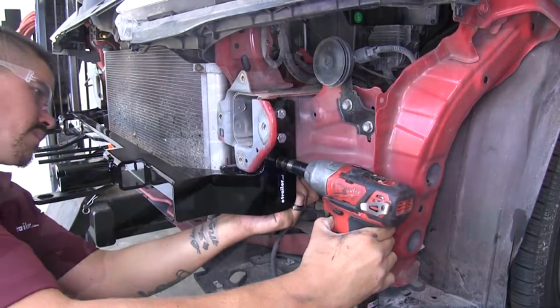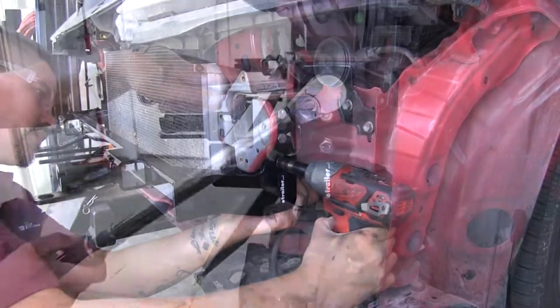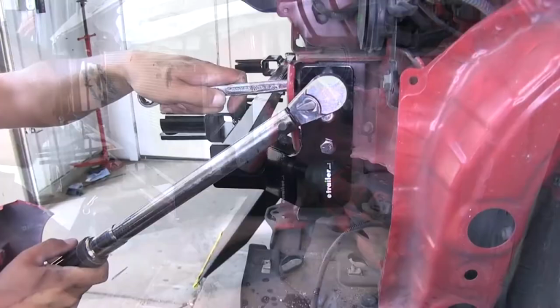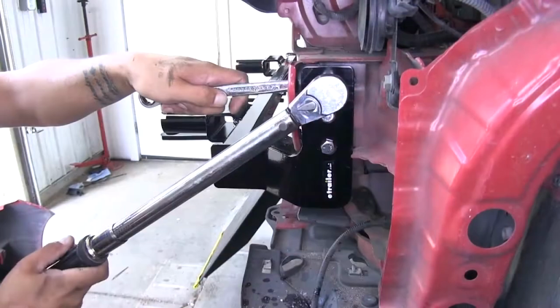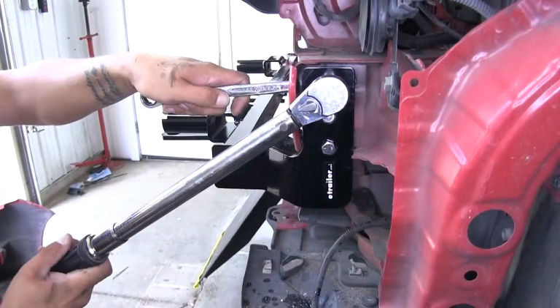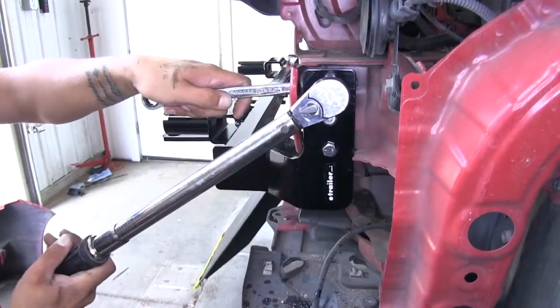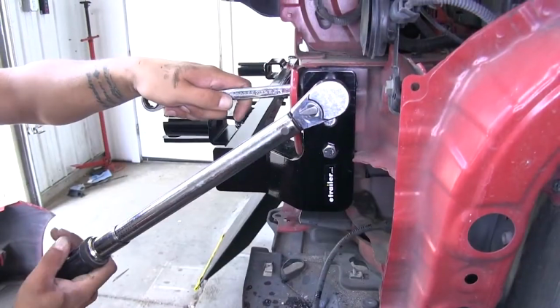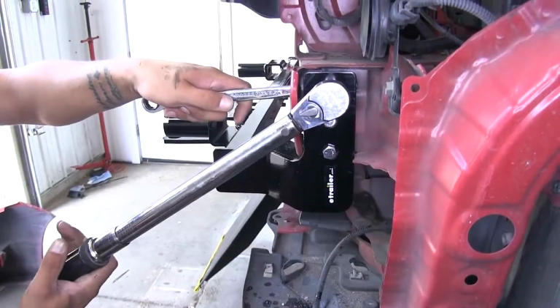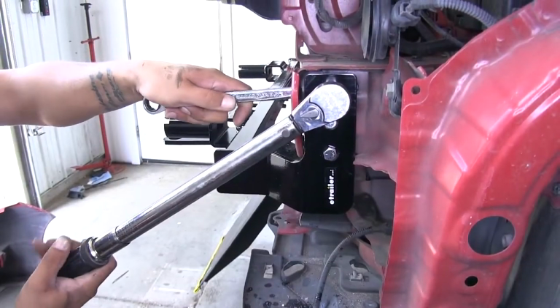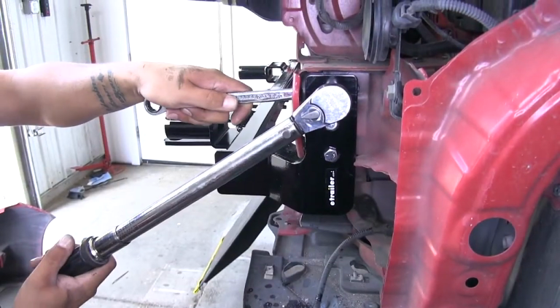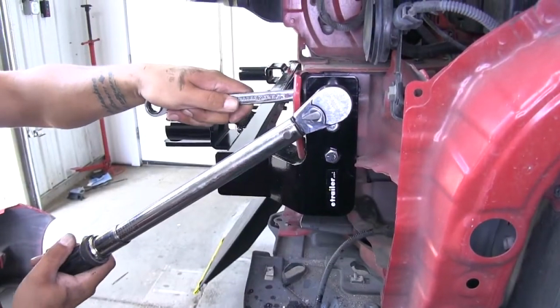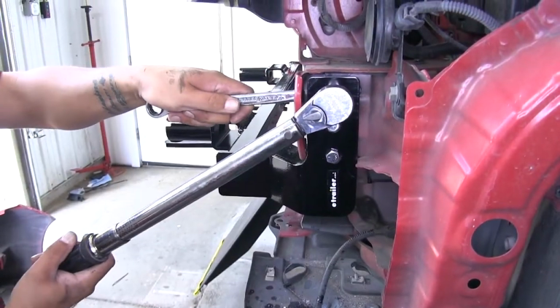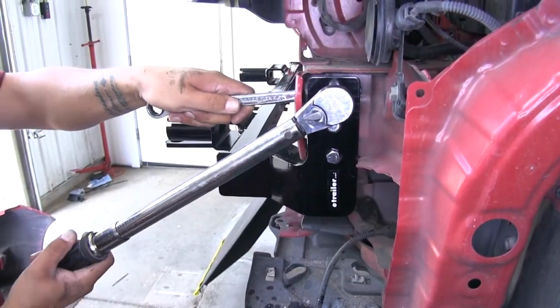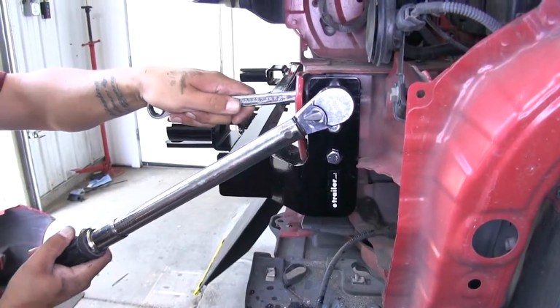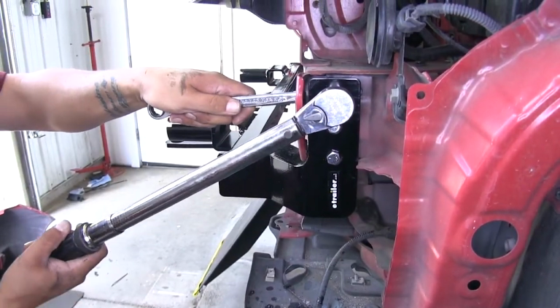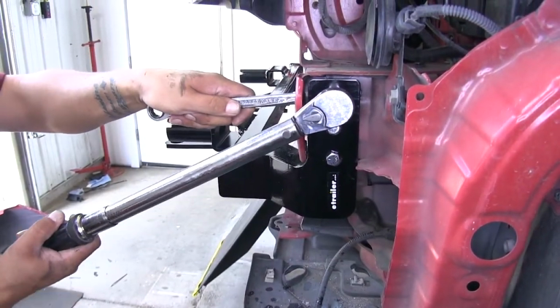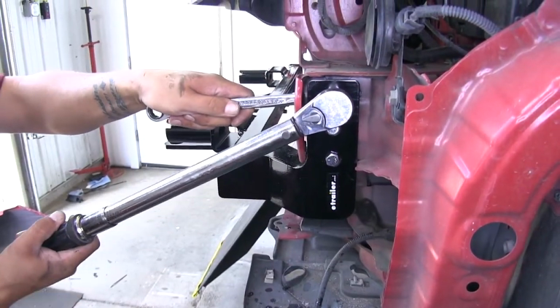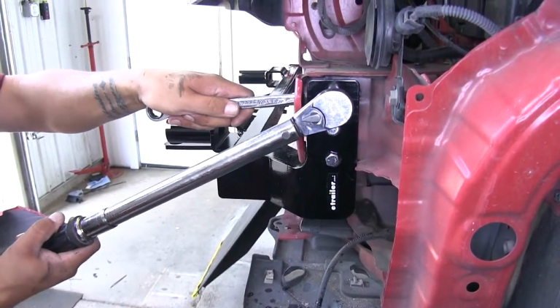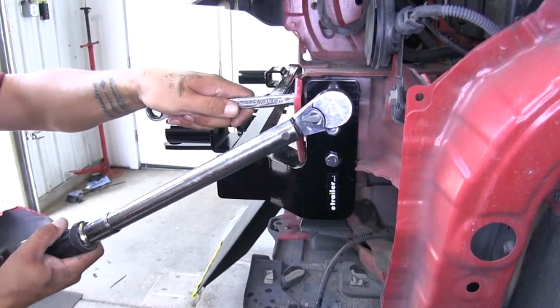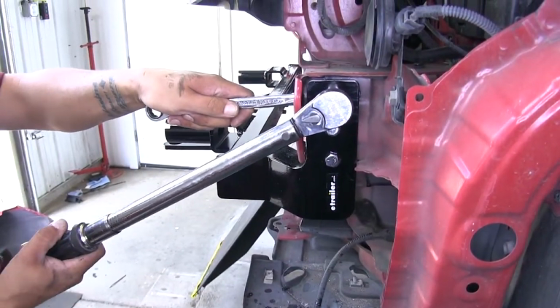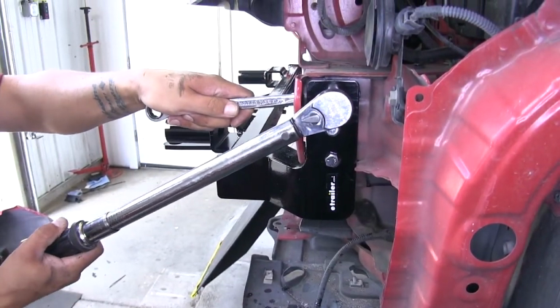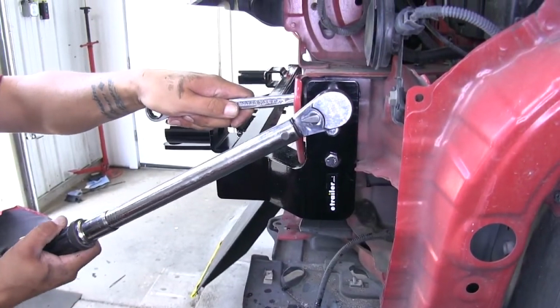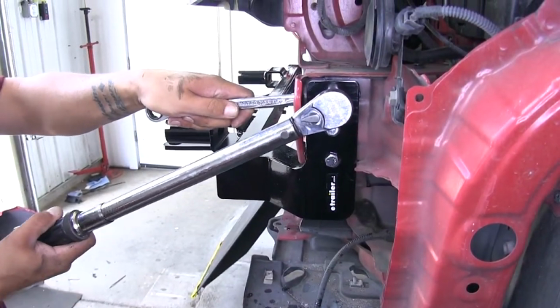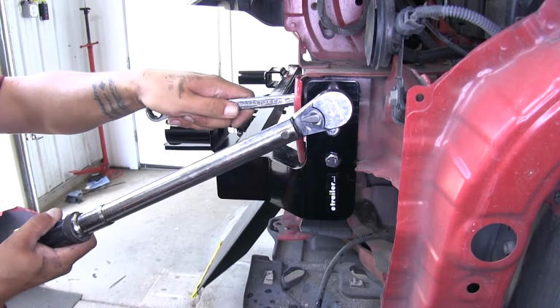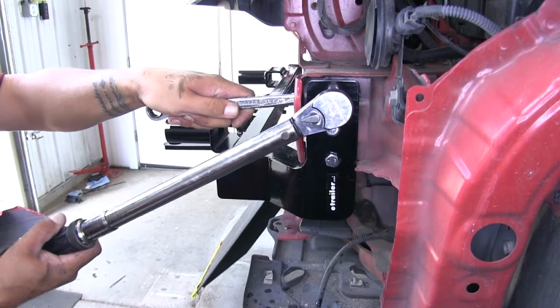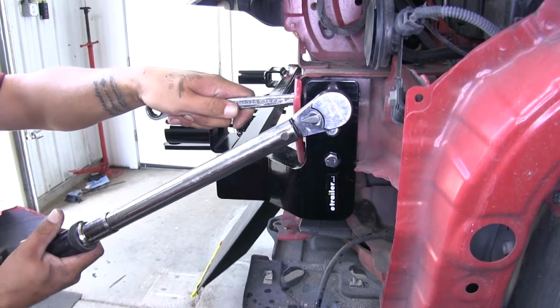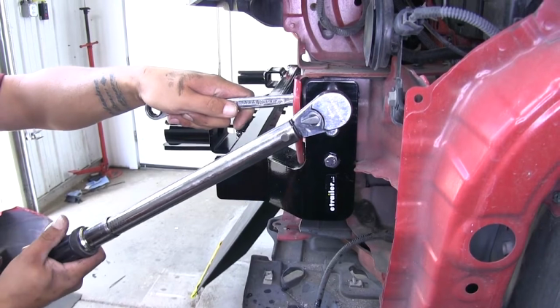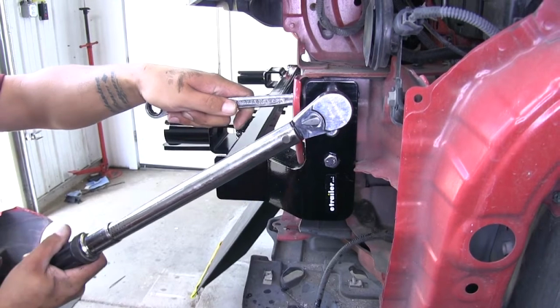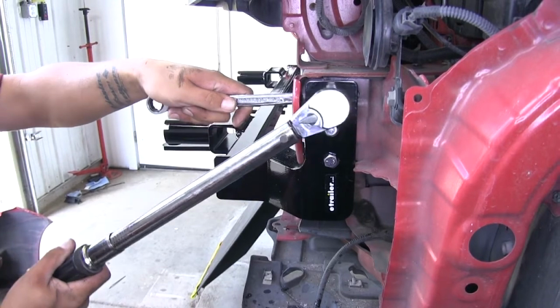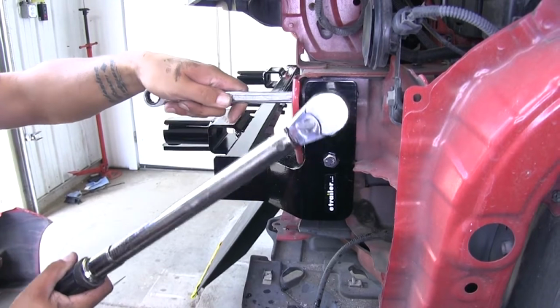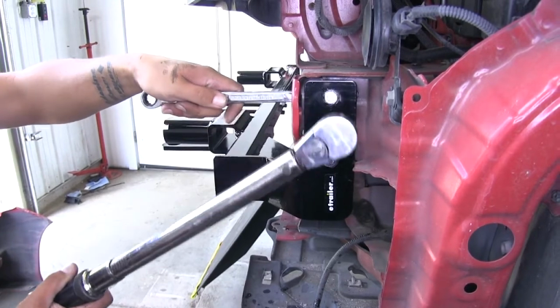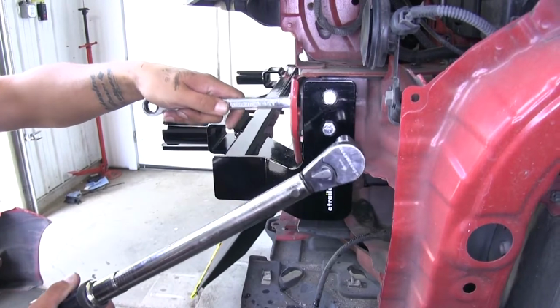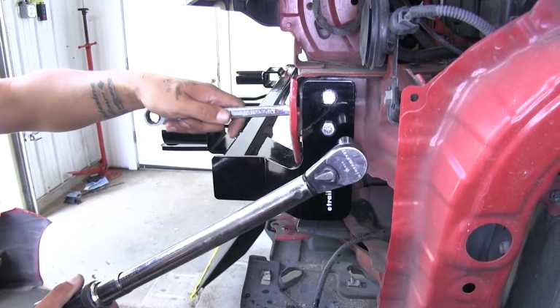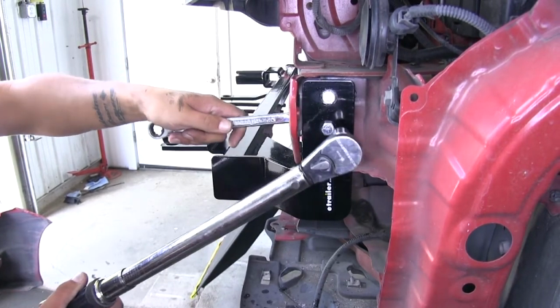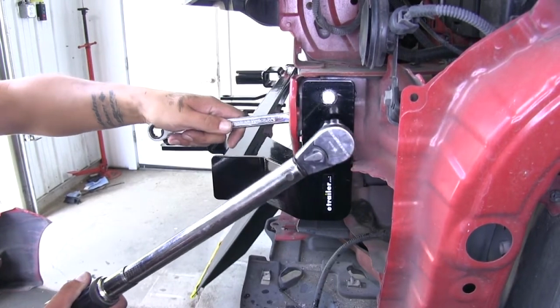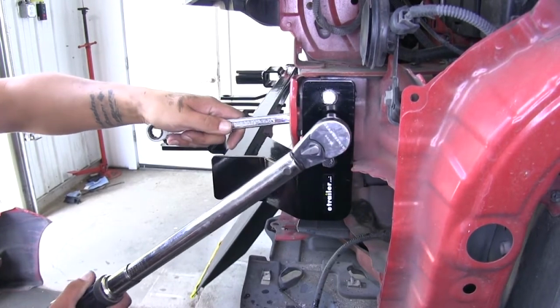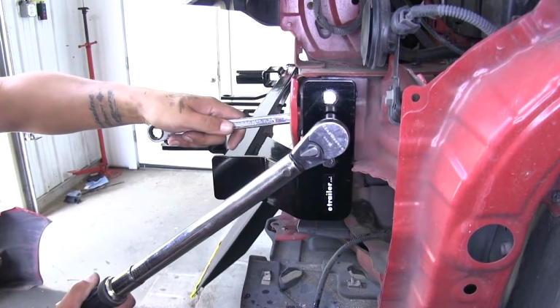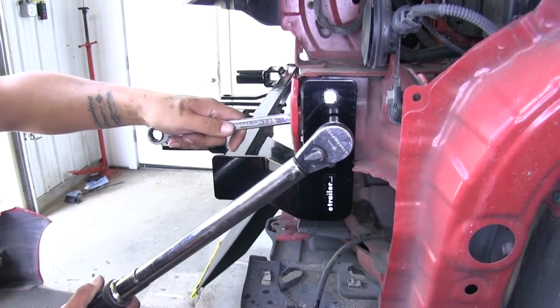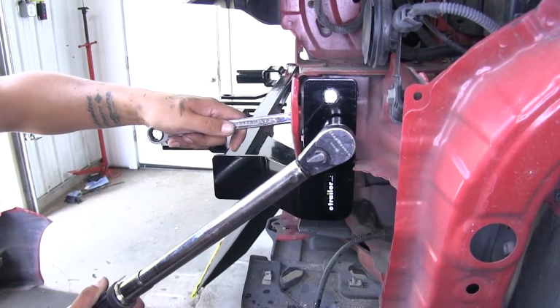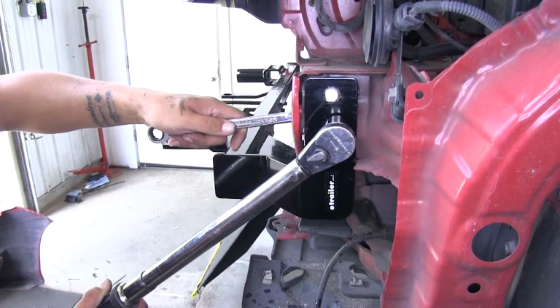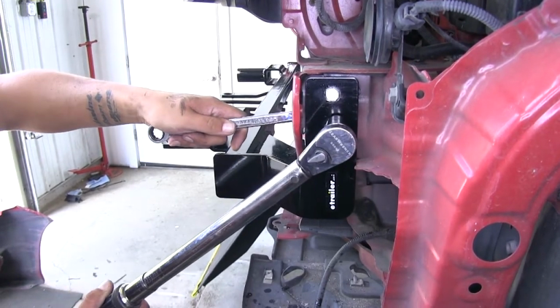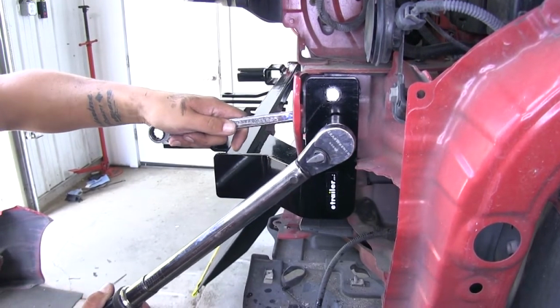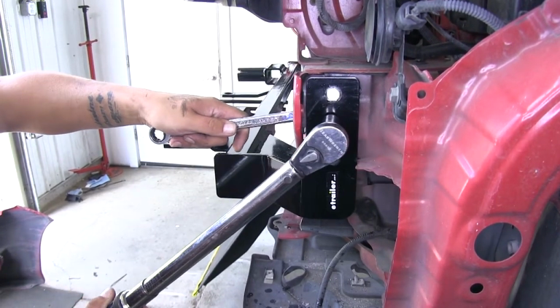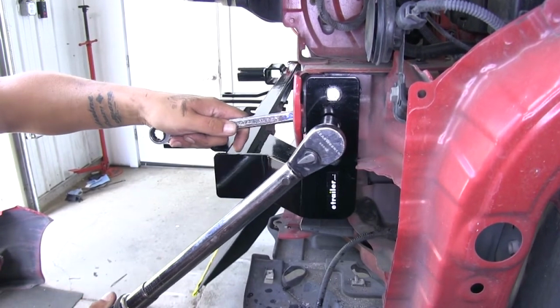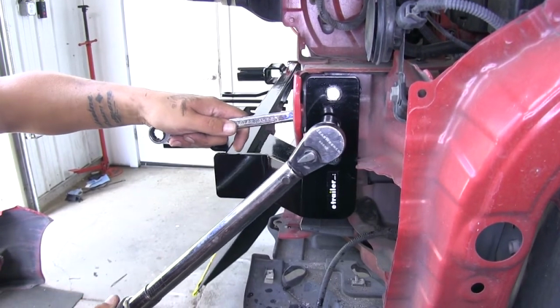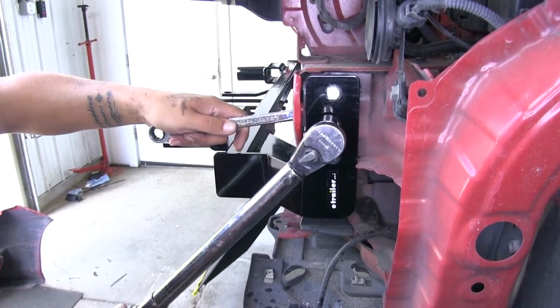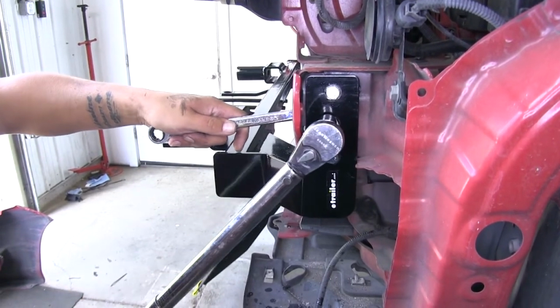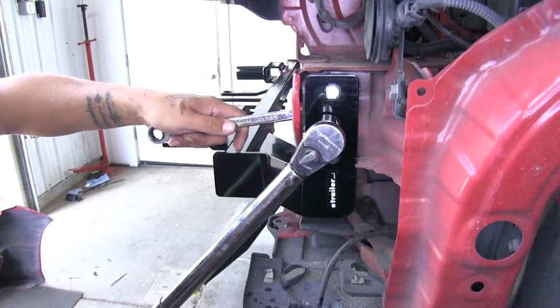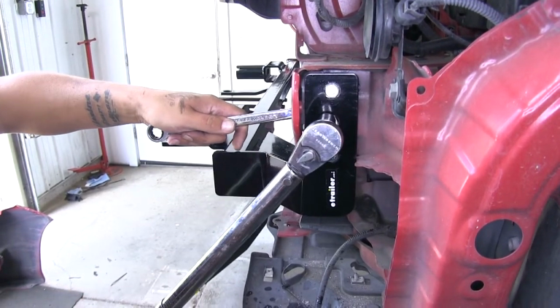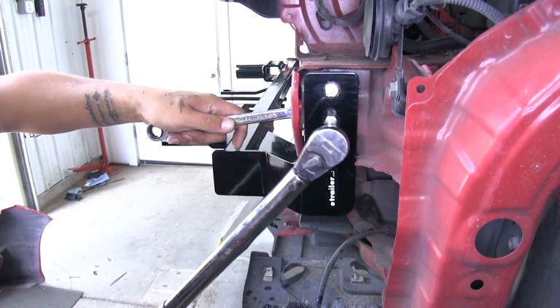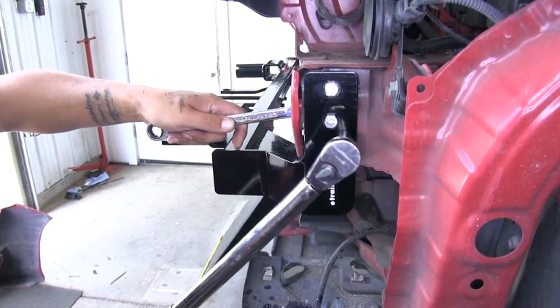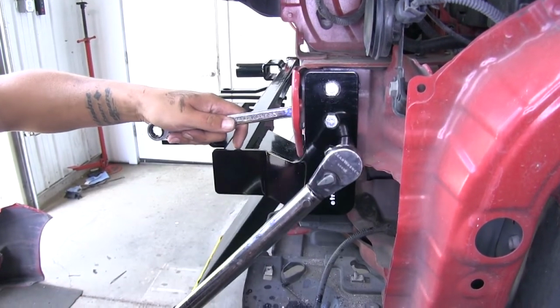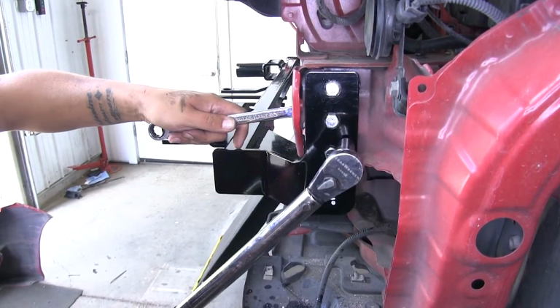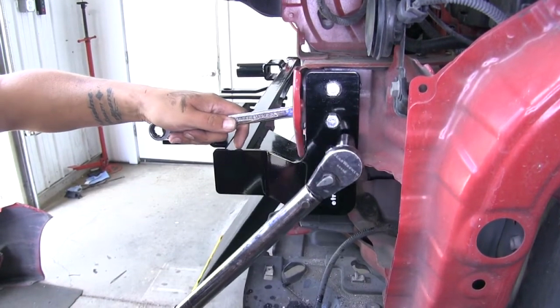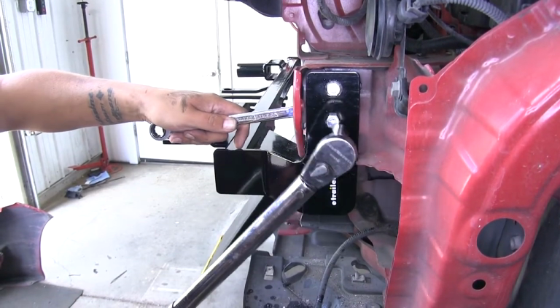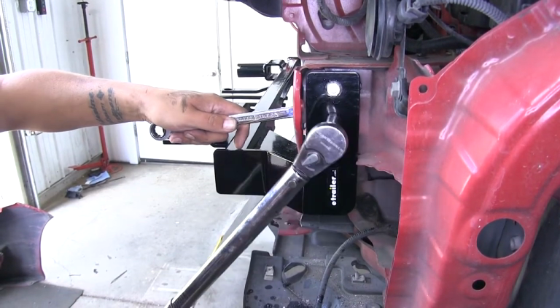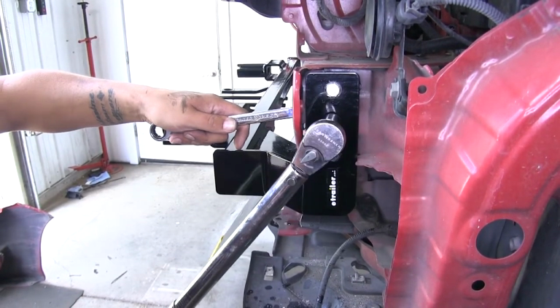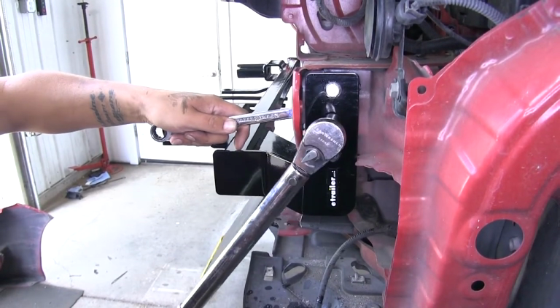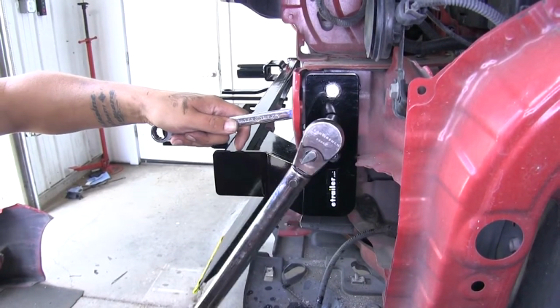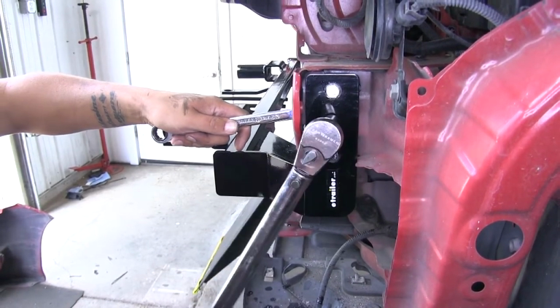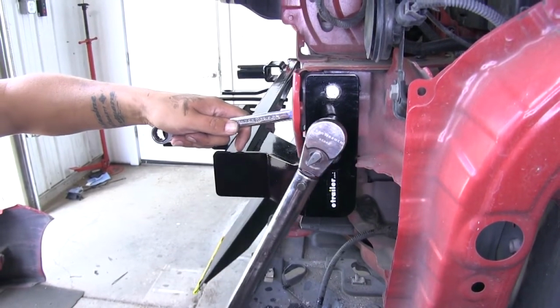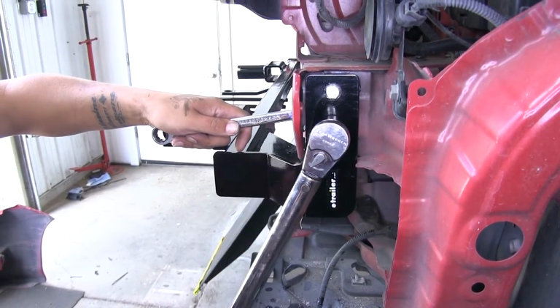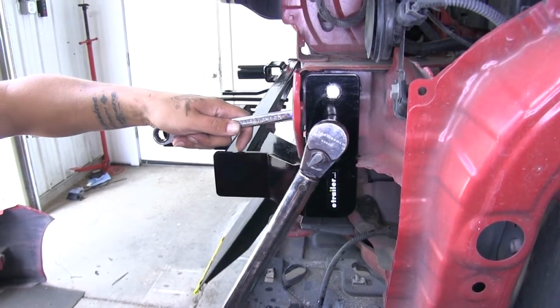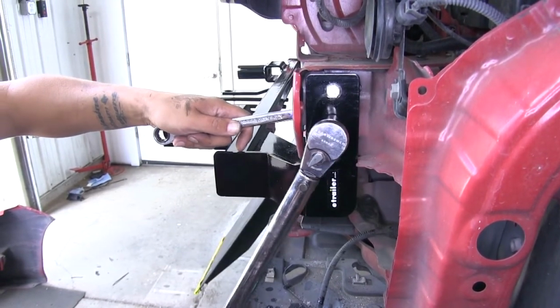Come back with a torque wrench and torque all the hardware down to the specified amount listed in the instructions.